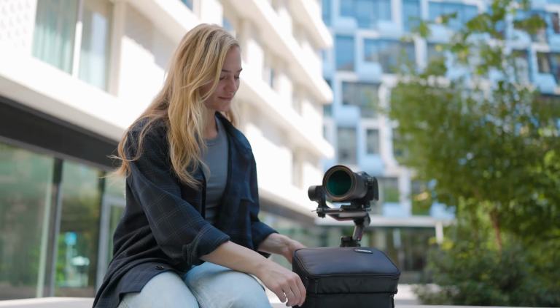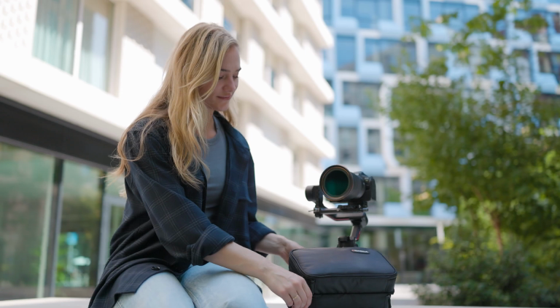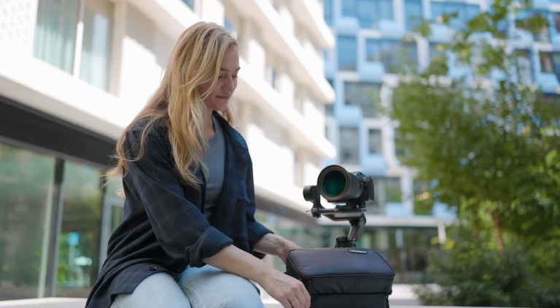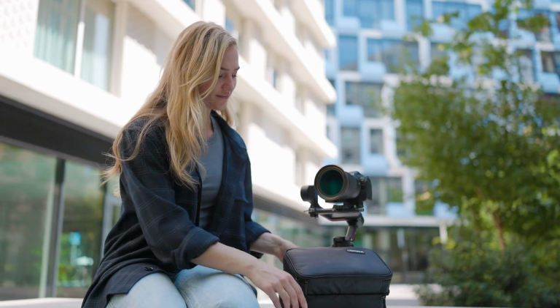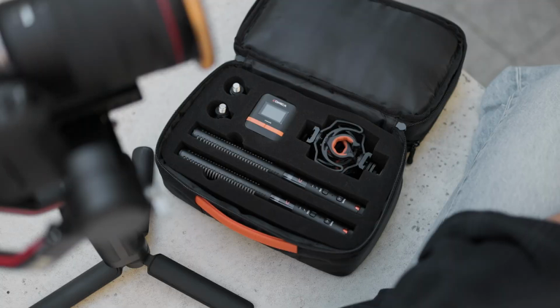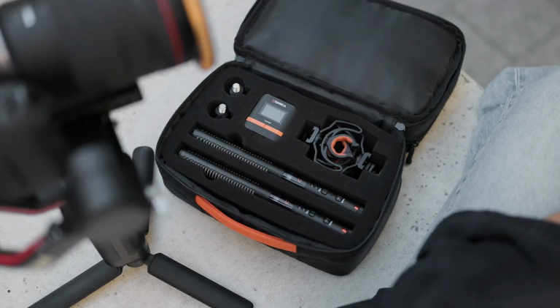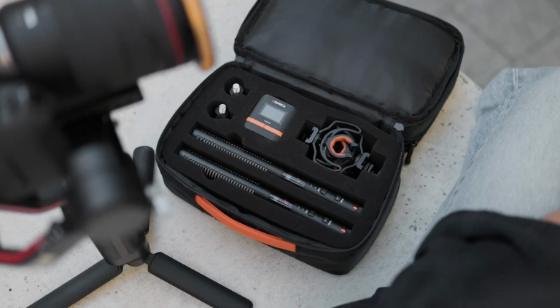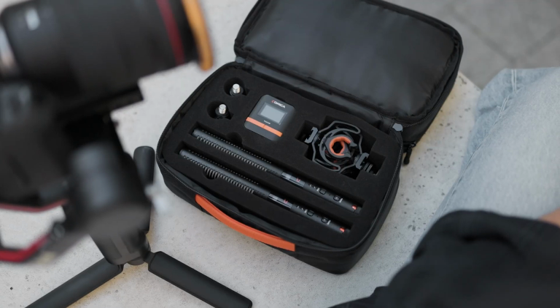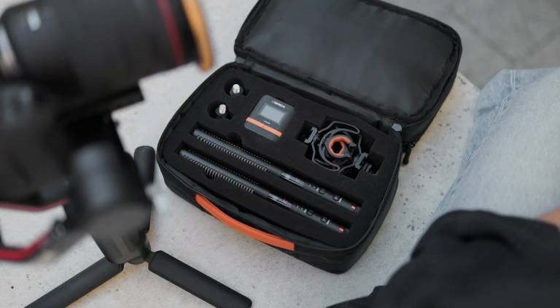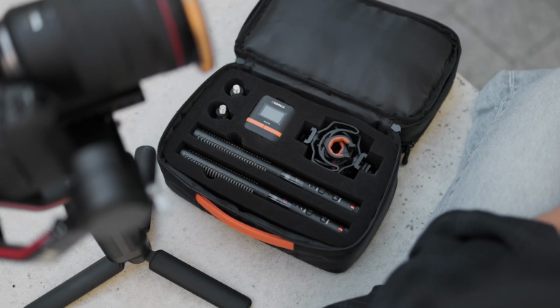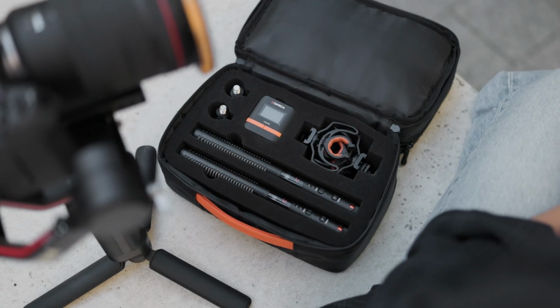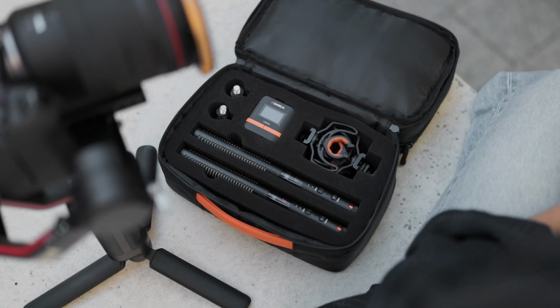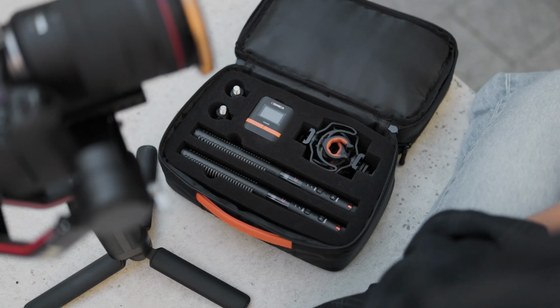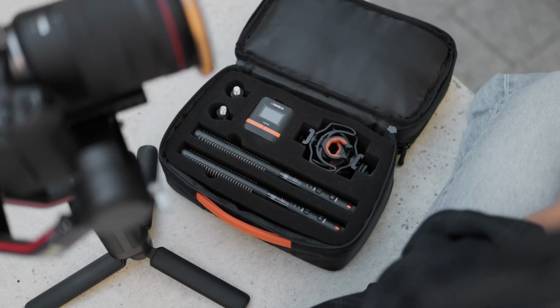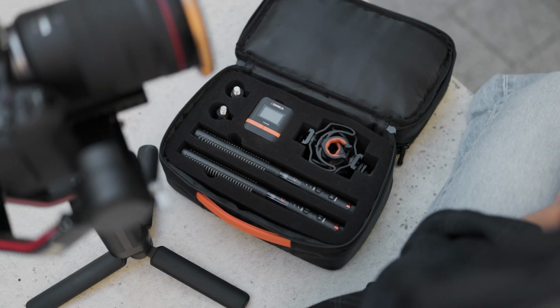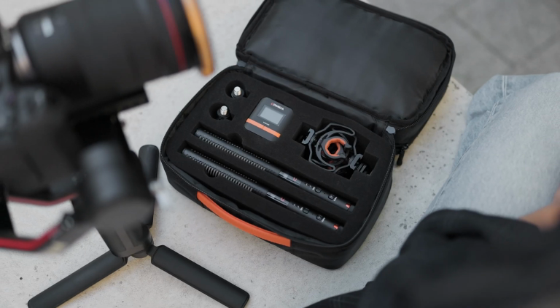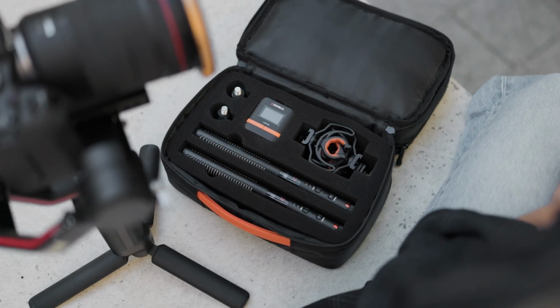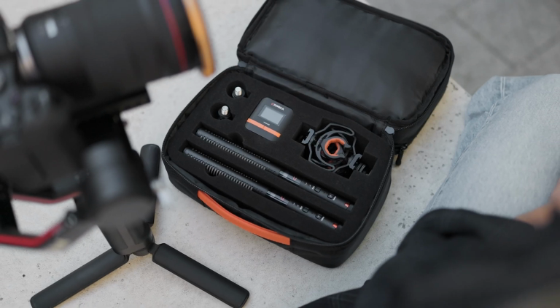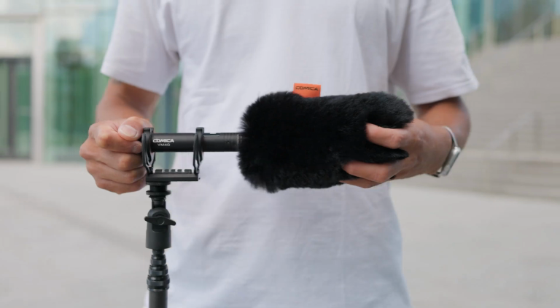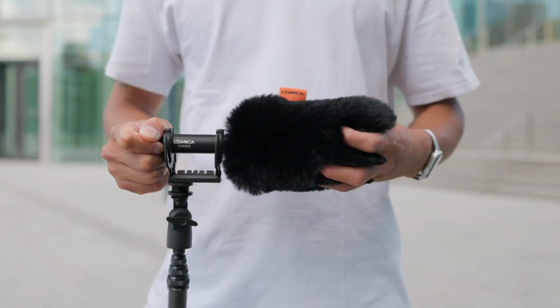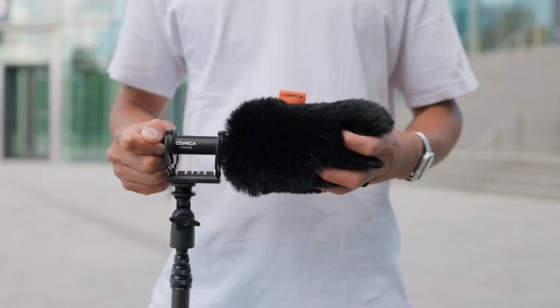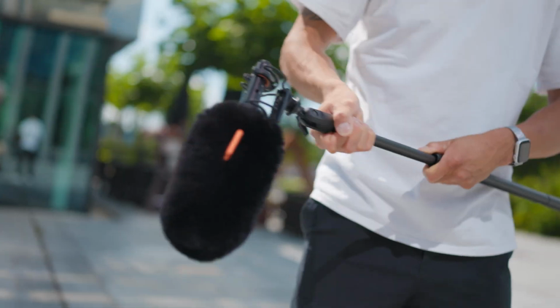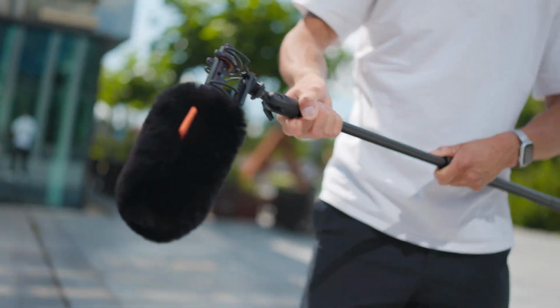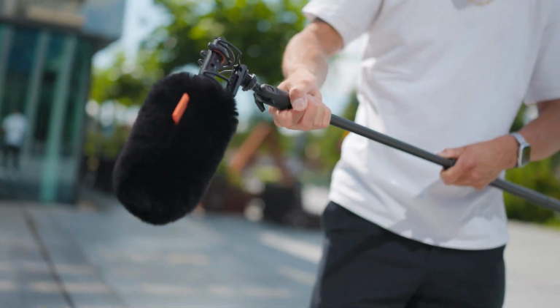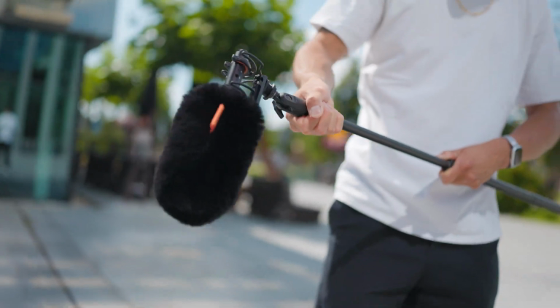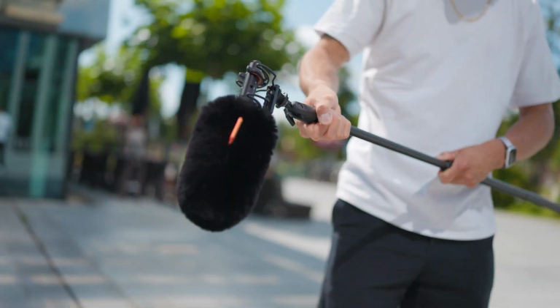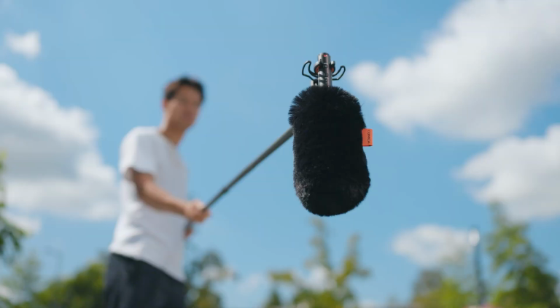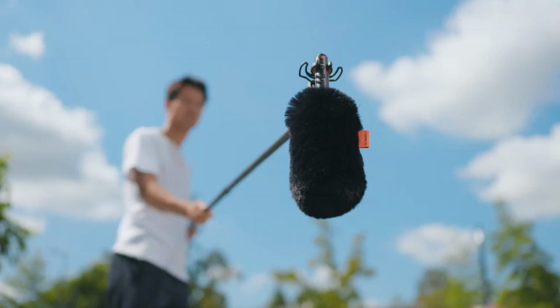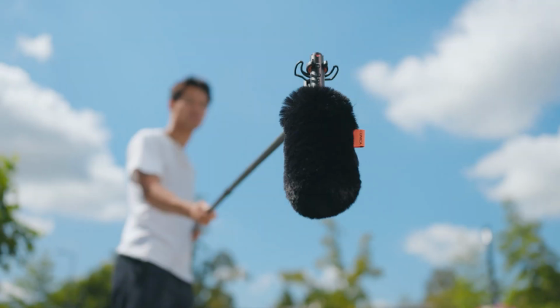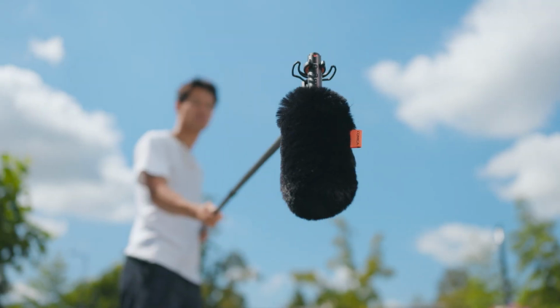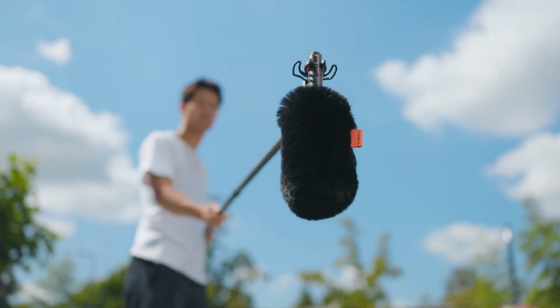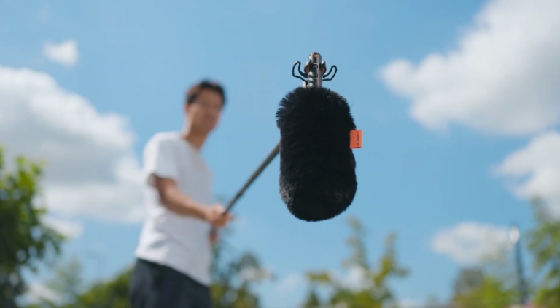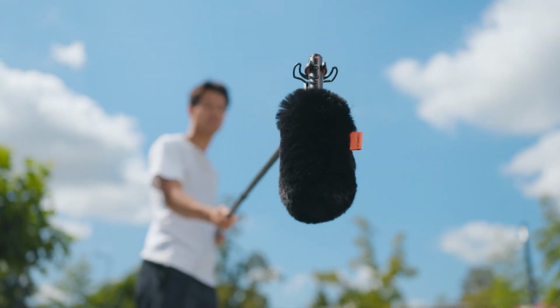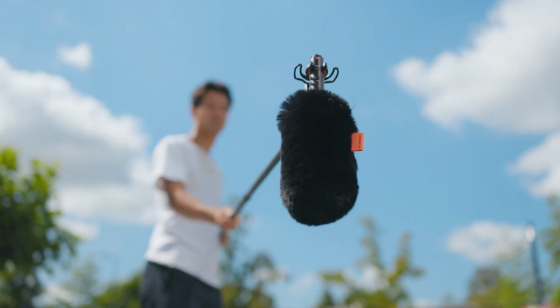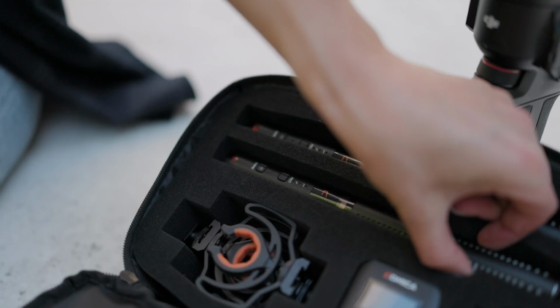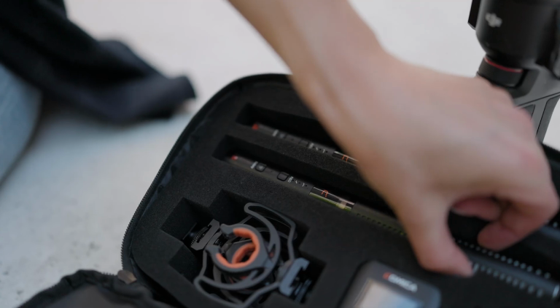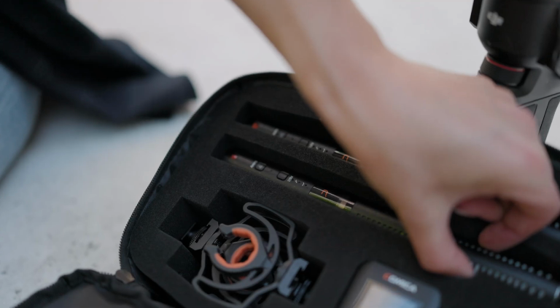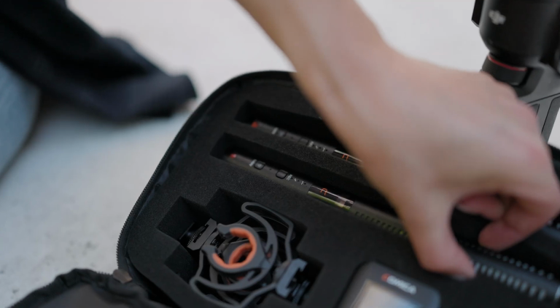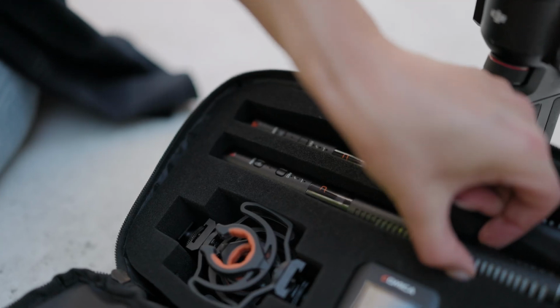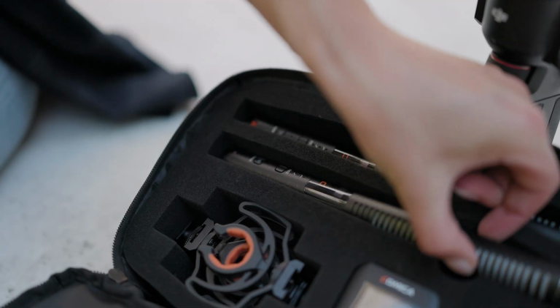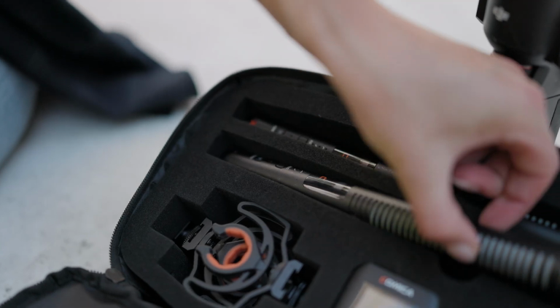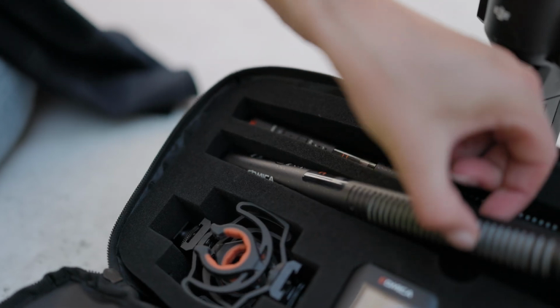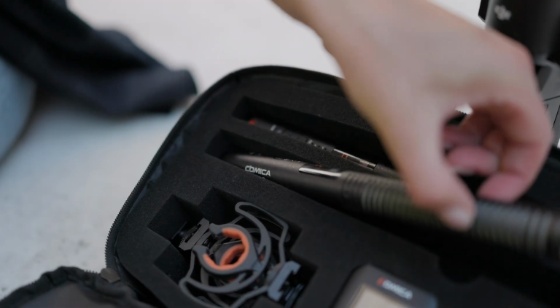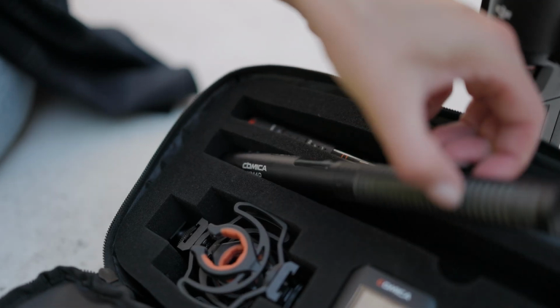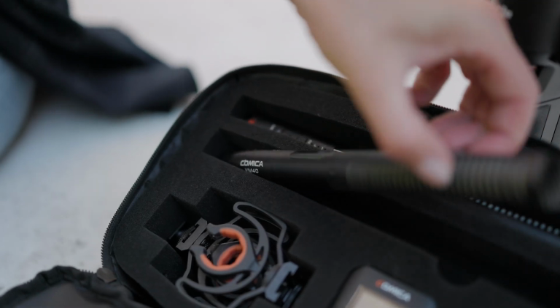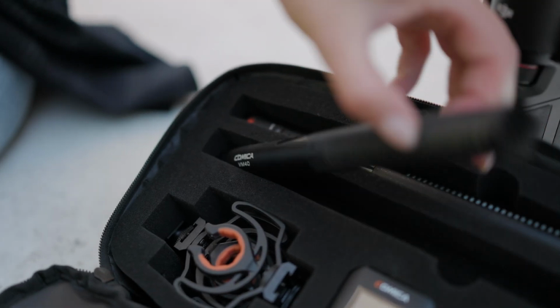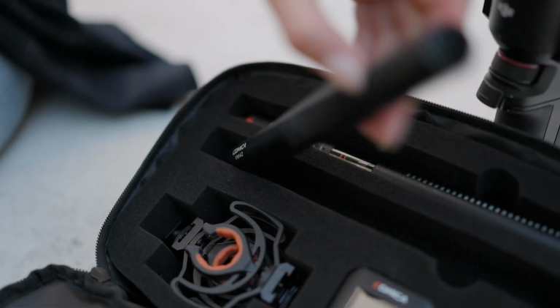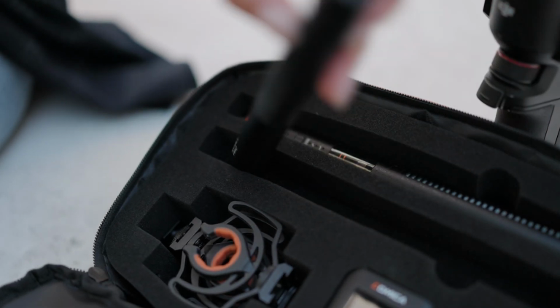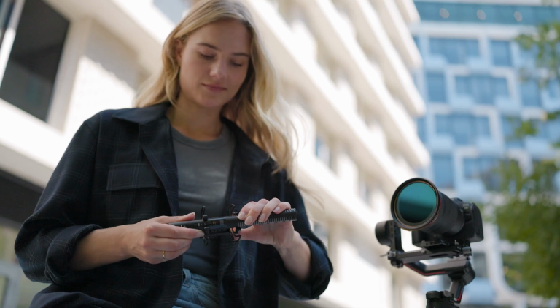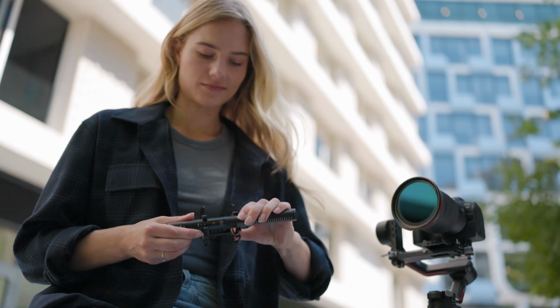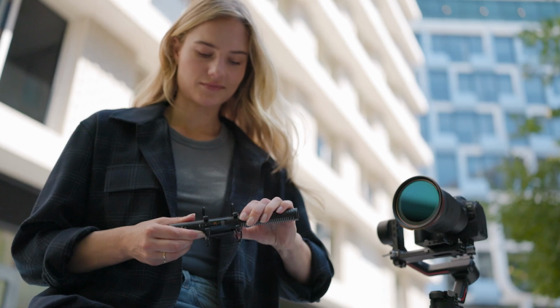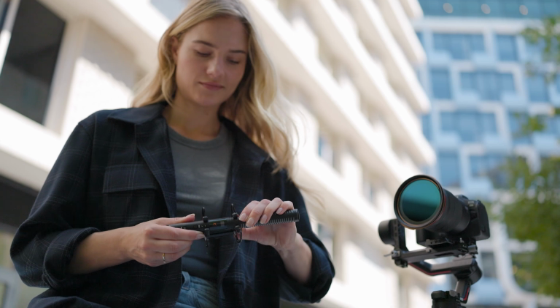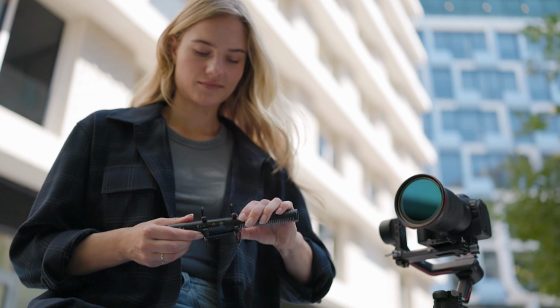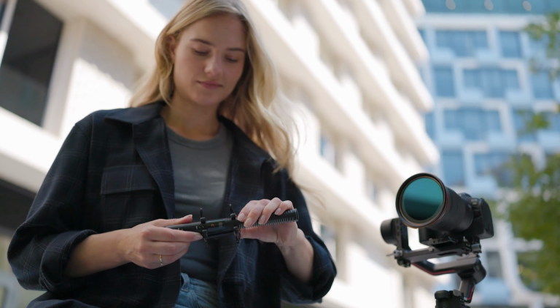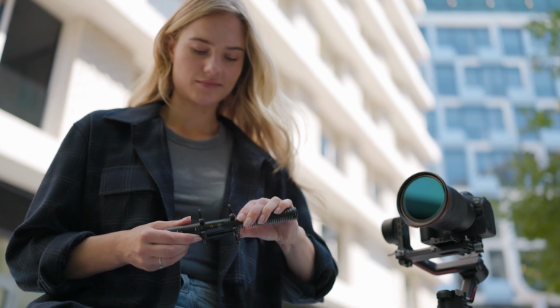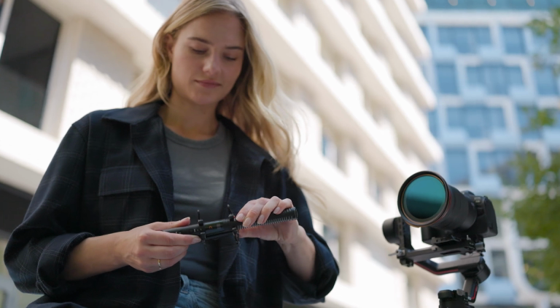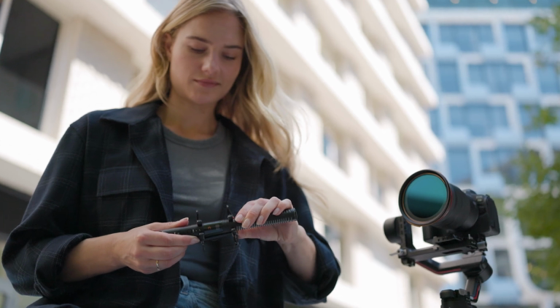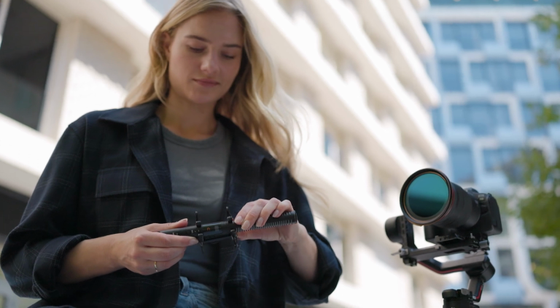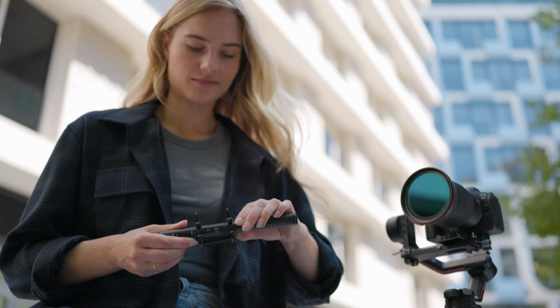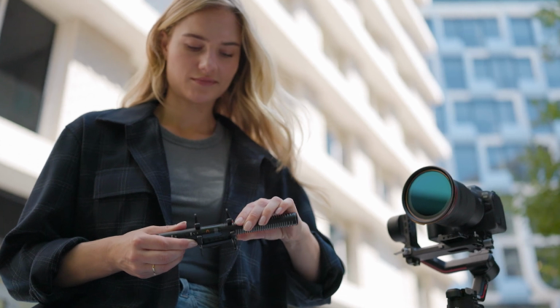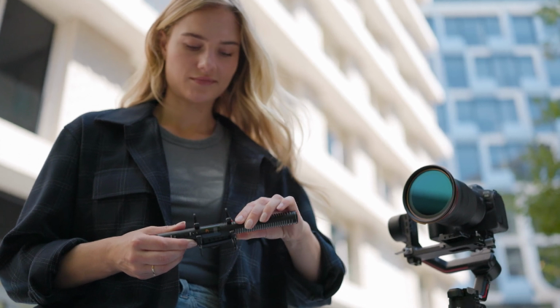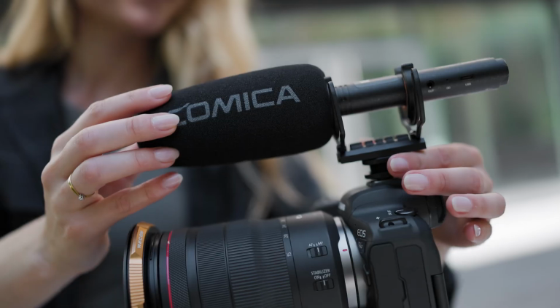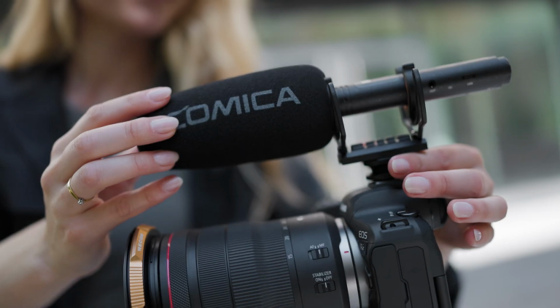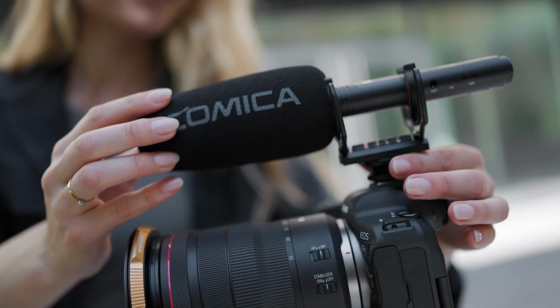Now with an upgraded shock mount and windproof accessories, the VM40 effectively eliminates airflow noise and captures pure sound.